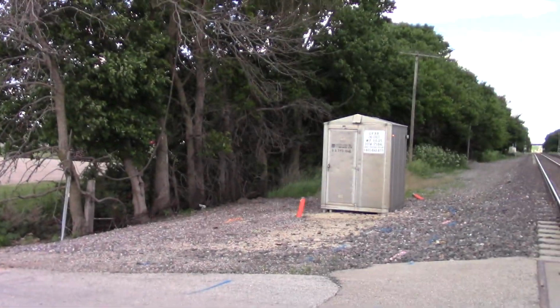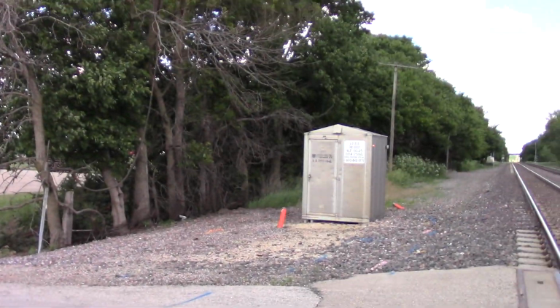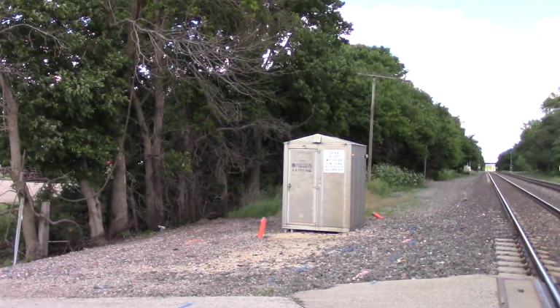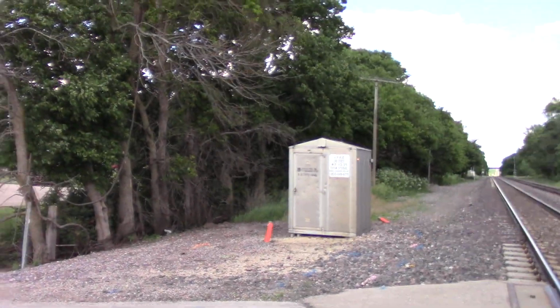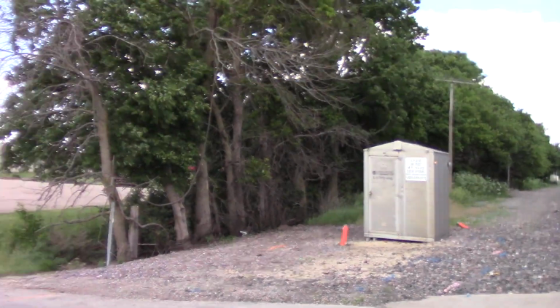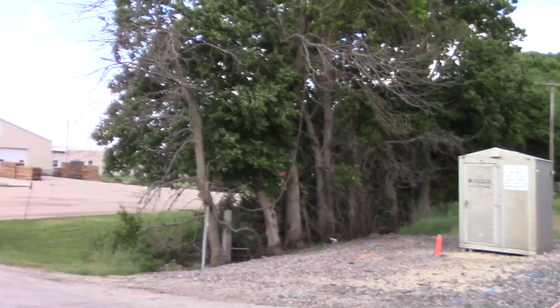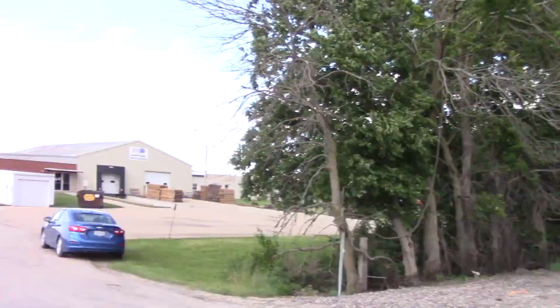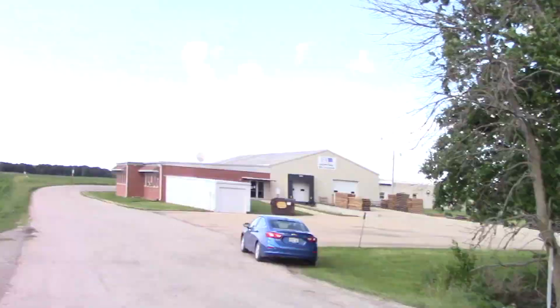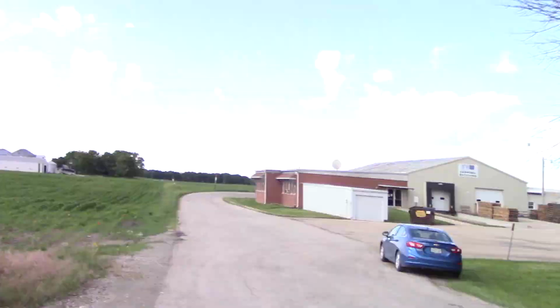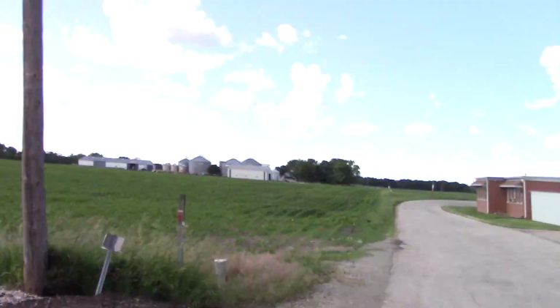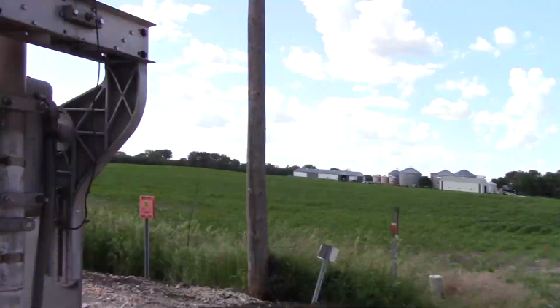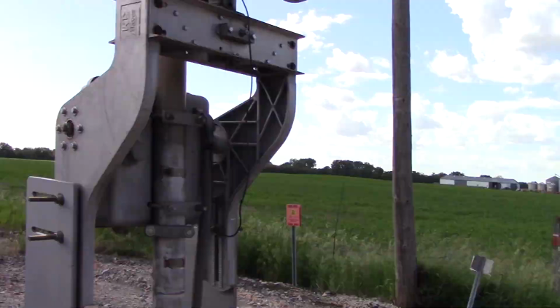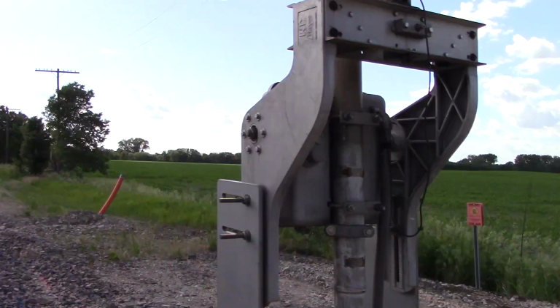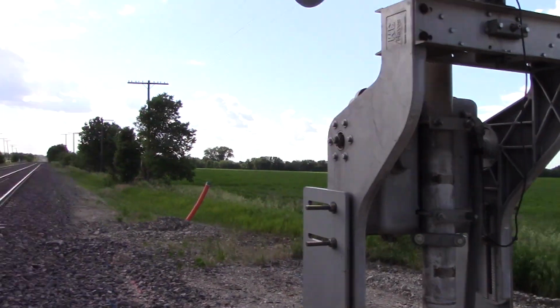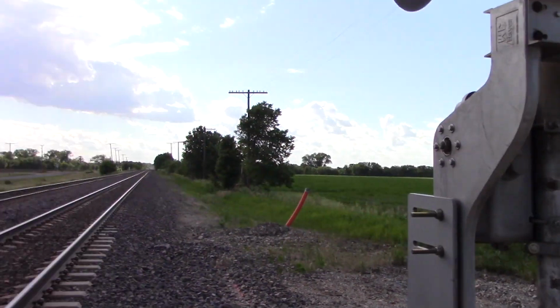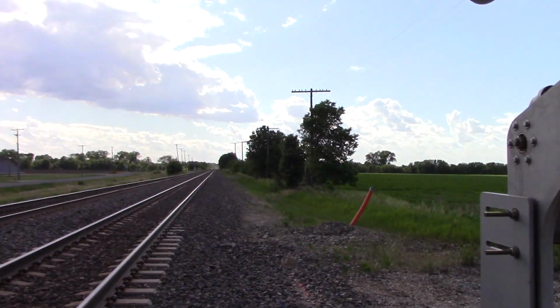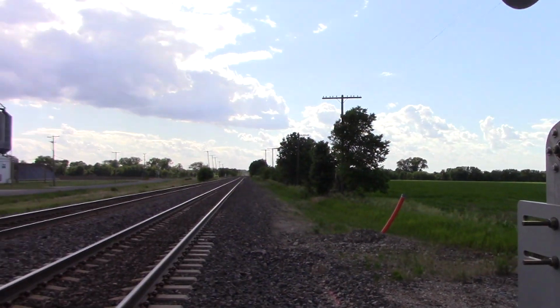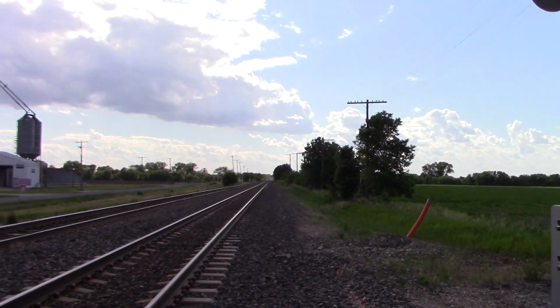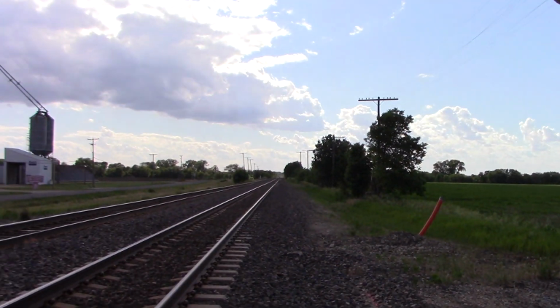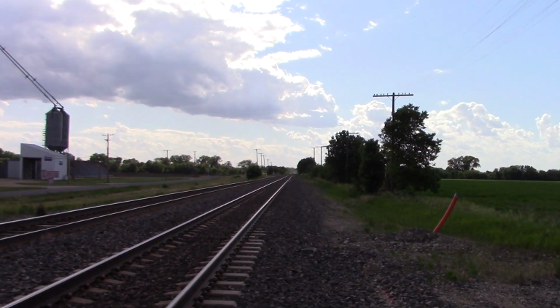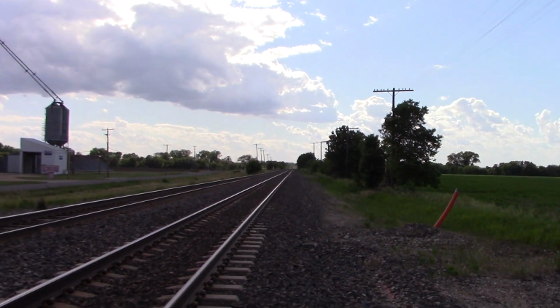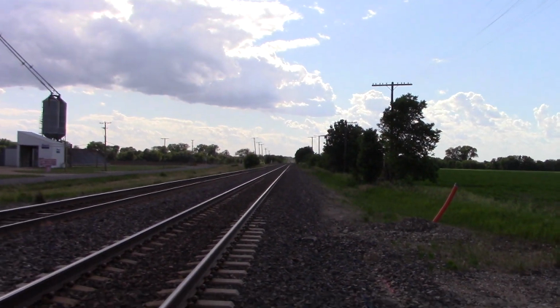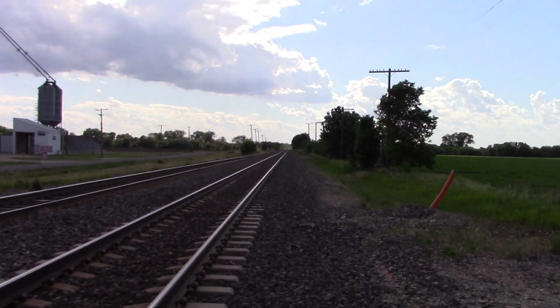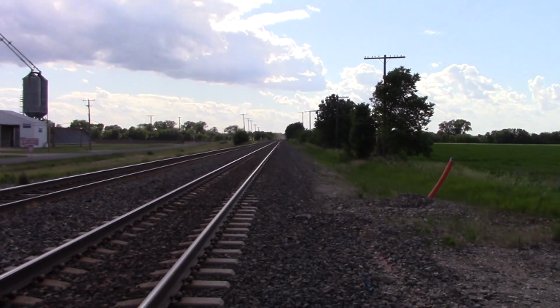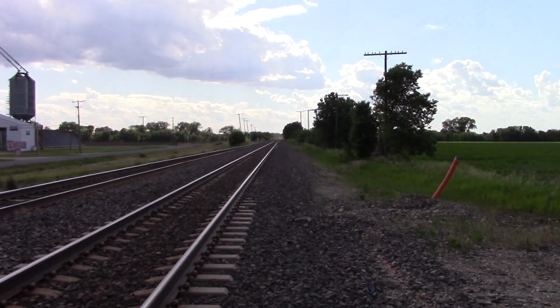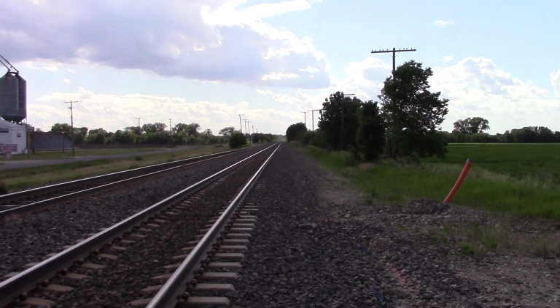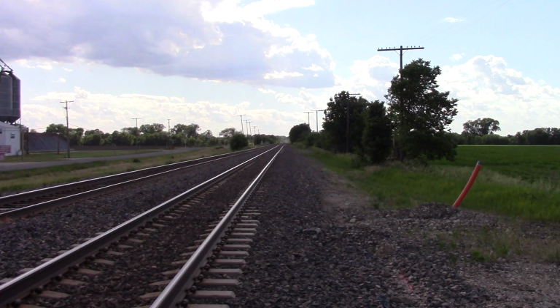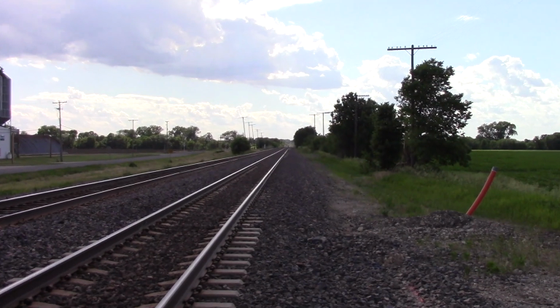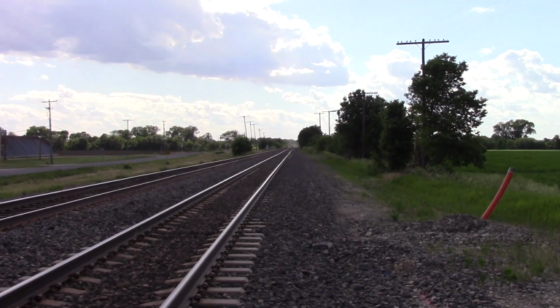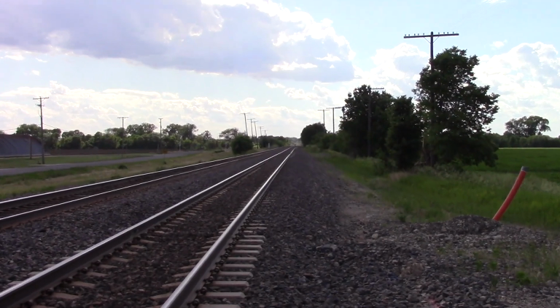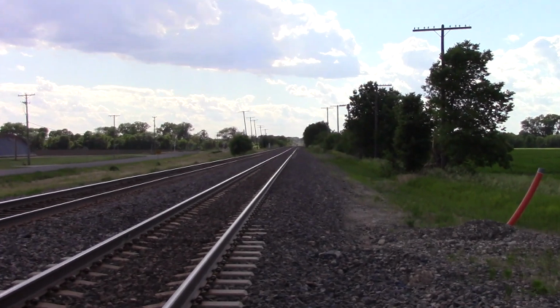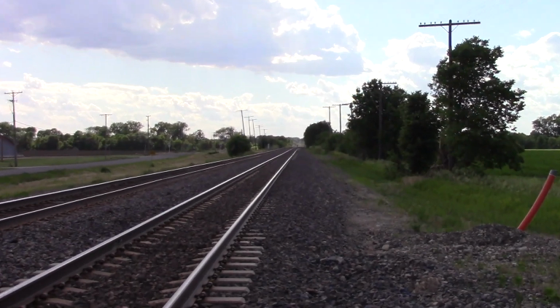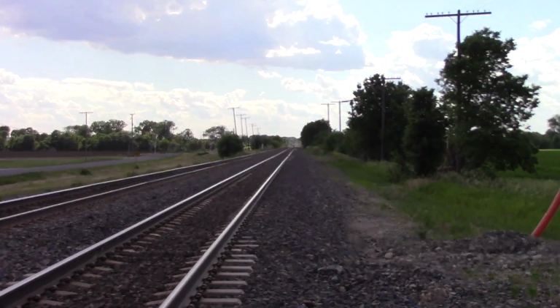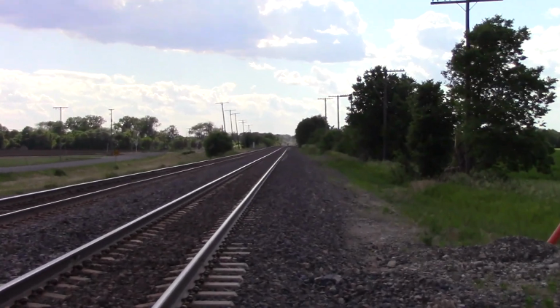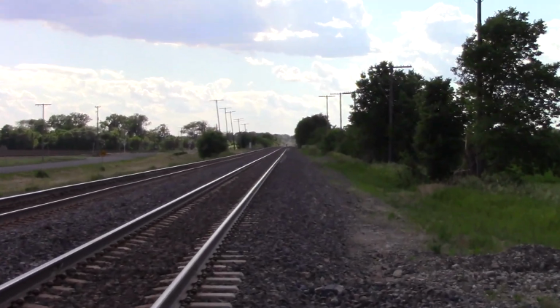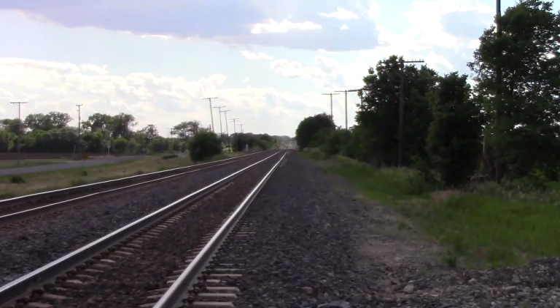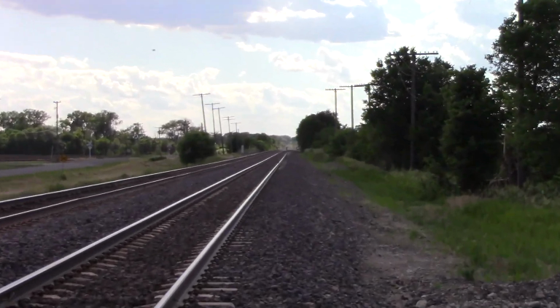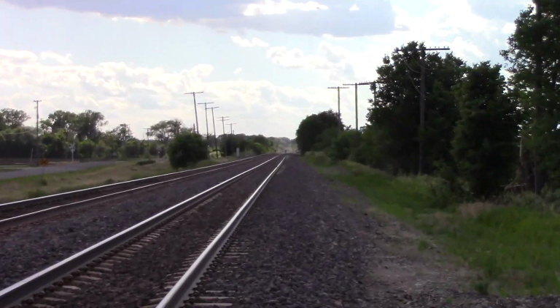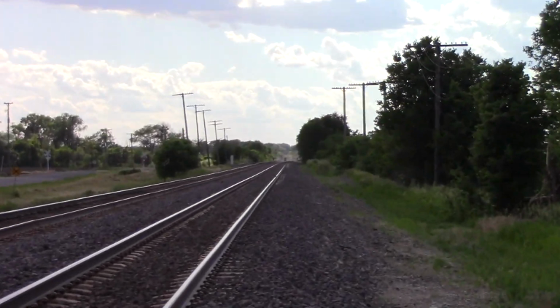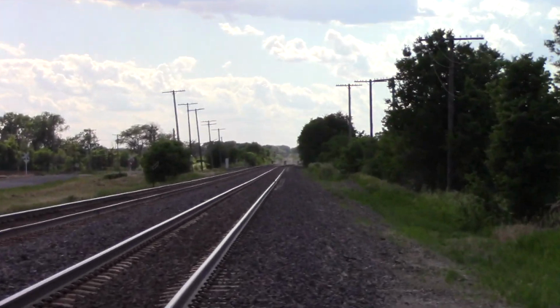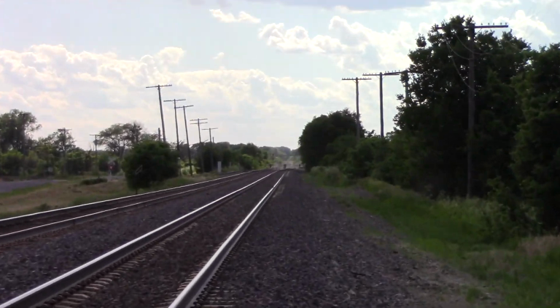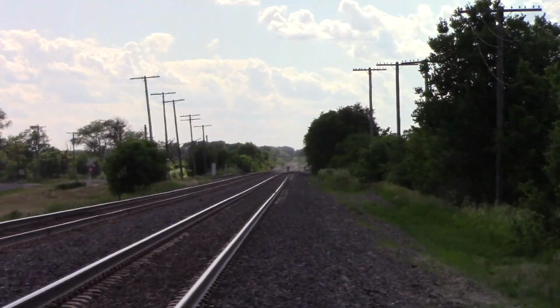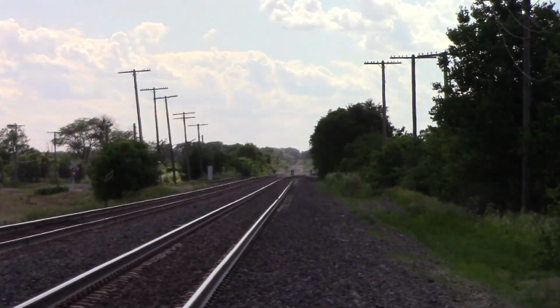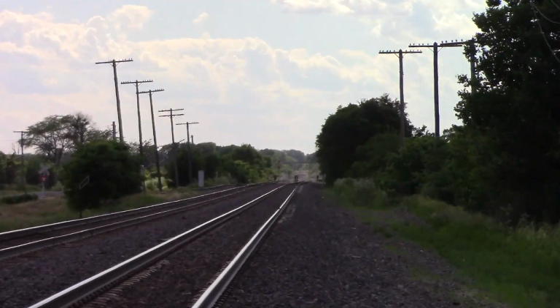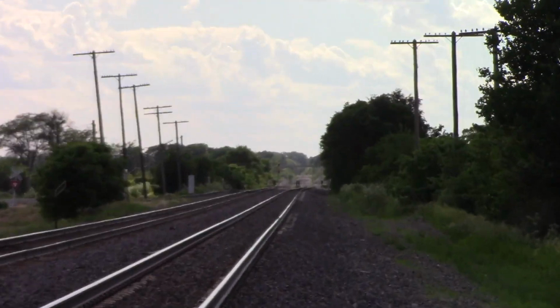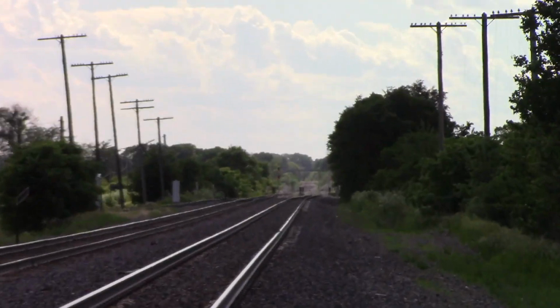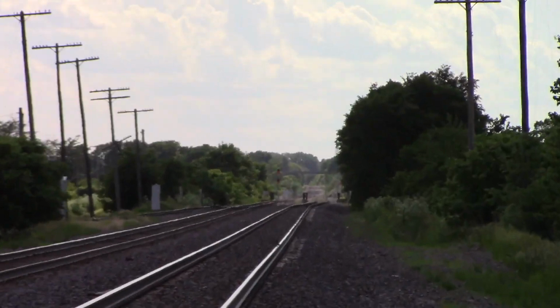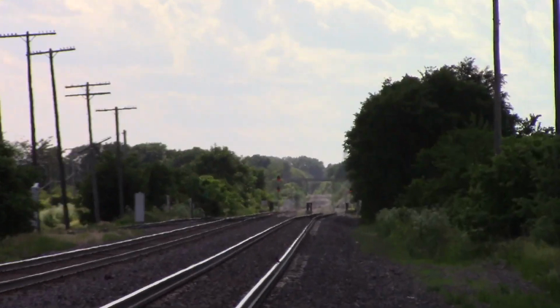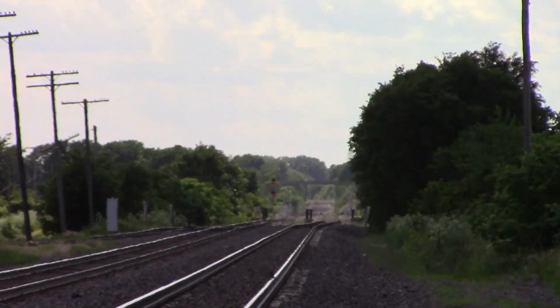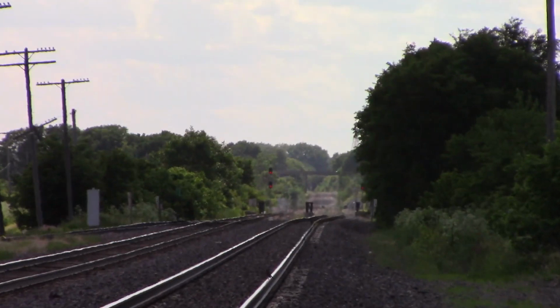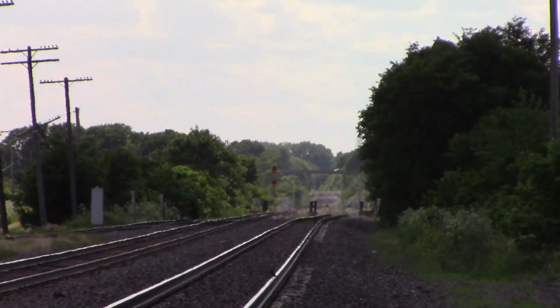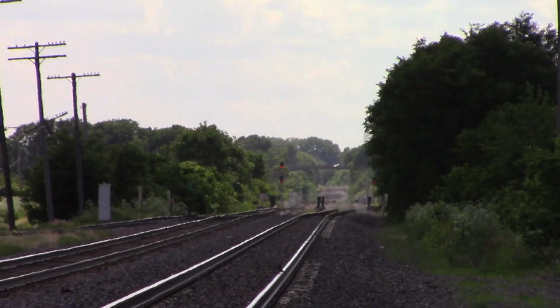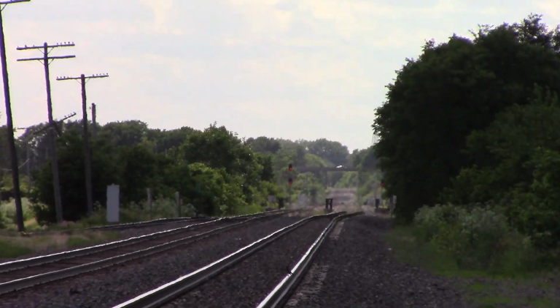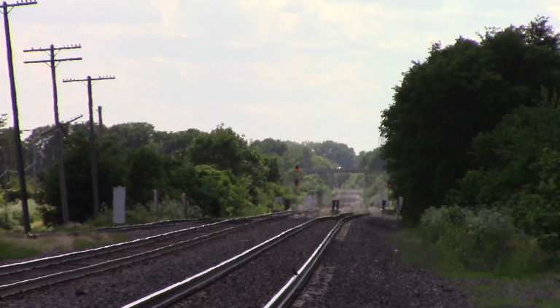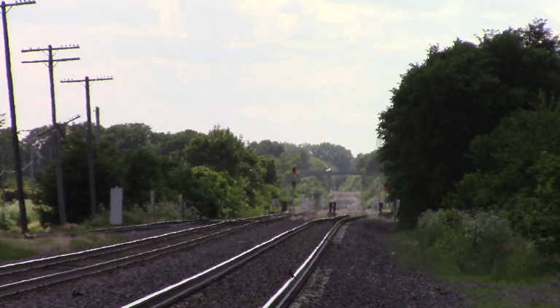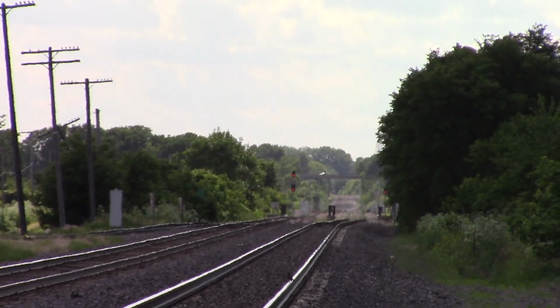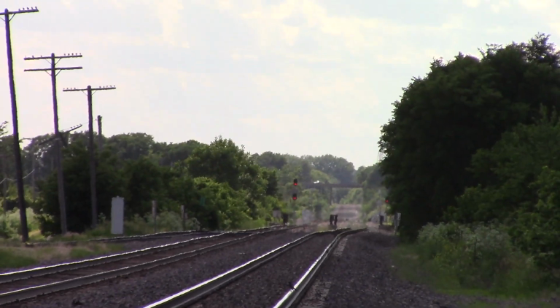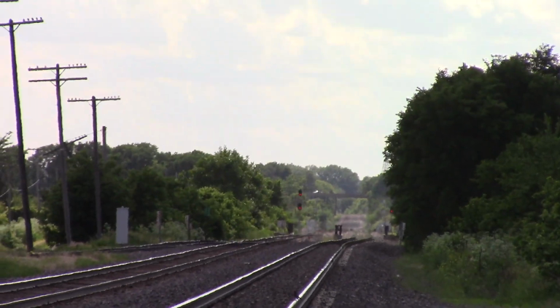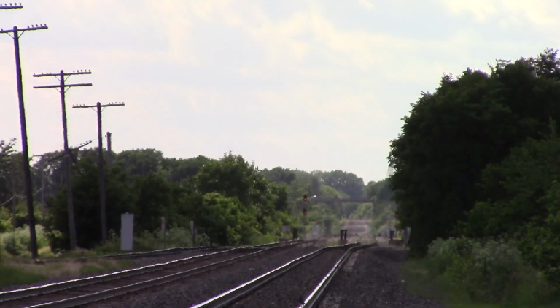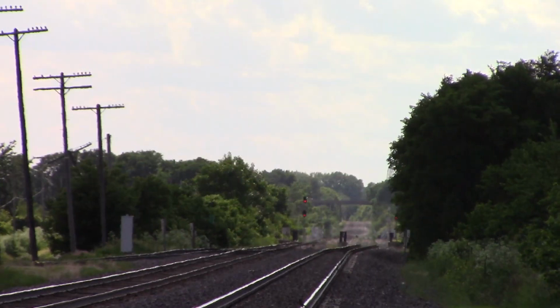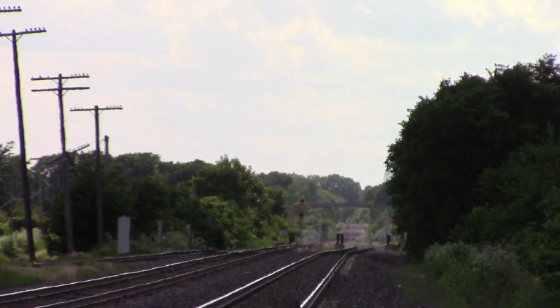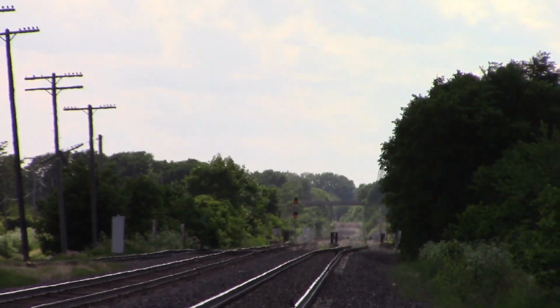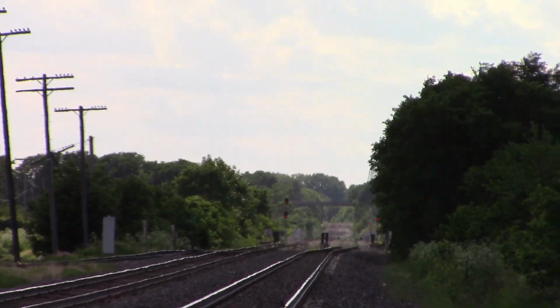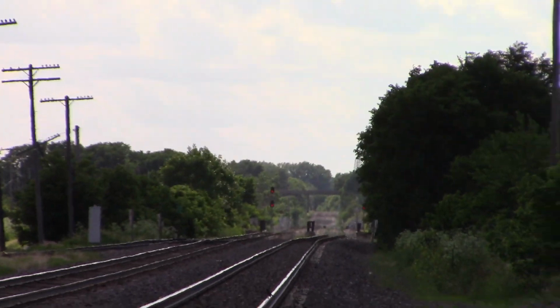There's a green for a westbound down there at the crossovers, so that should be here pretty soon. It'll probably be one of the afternoon Z trains.